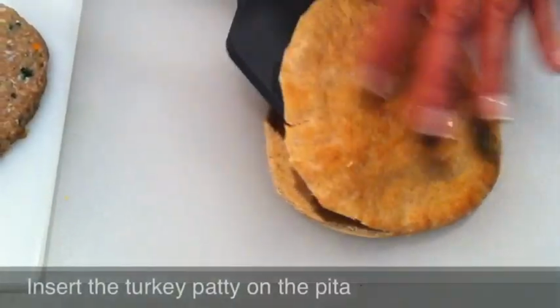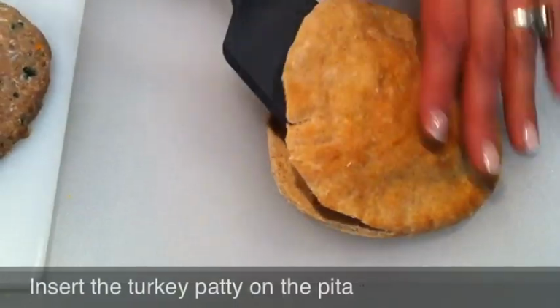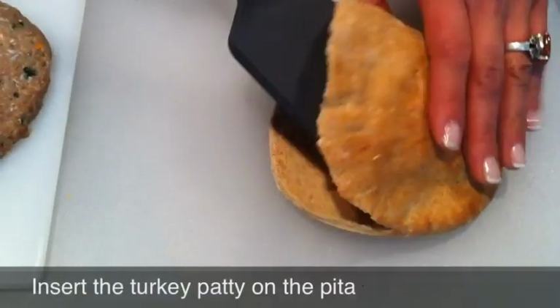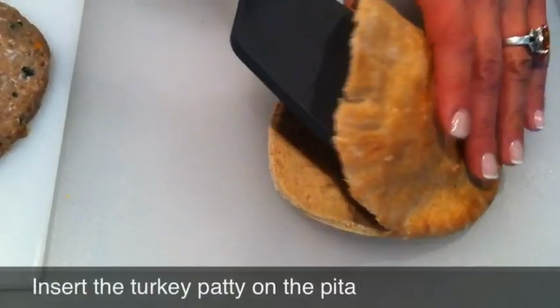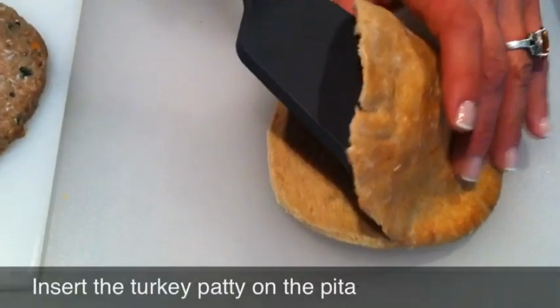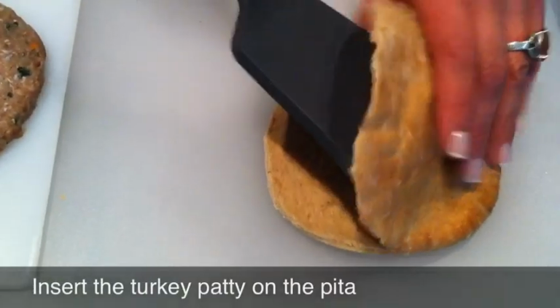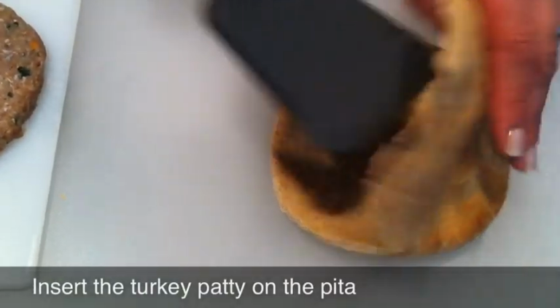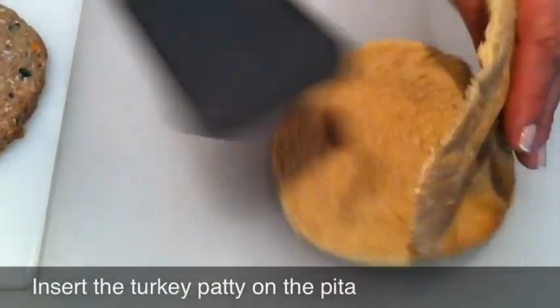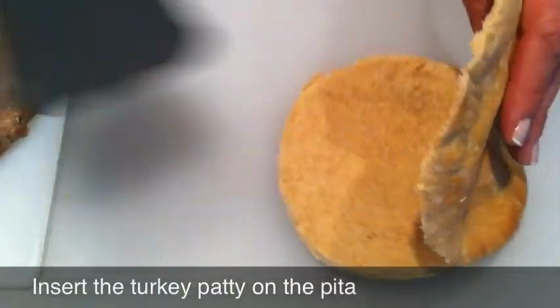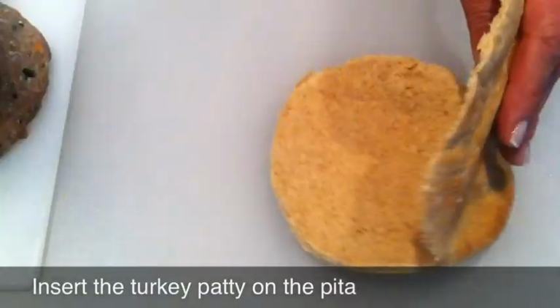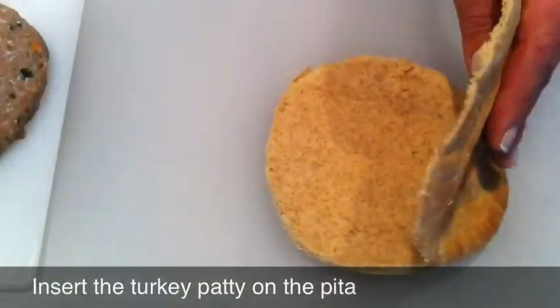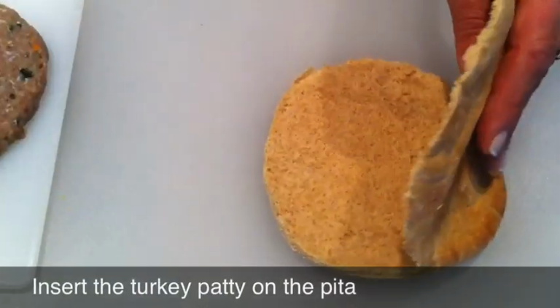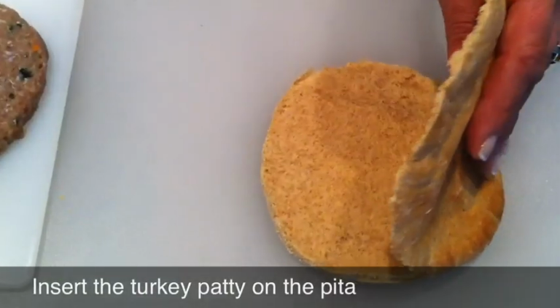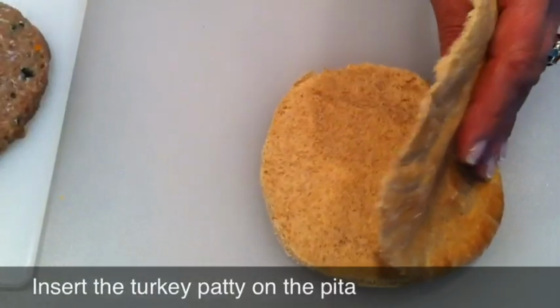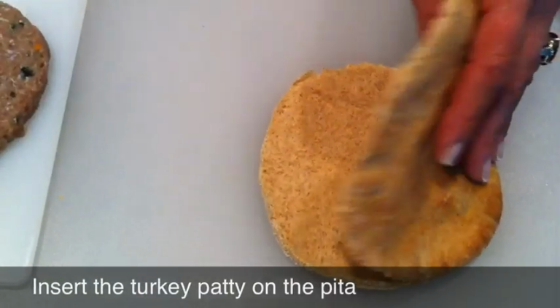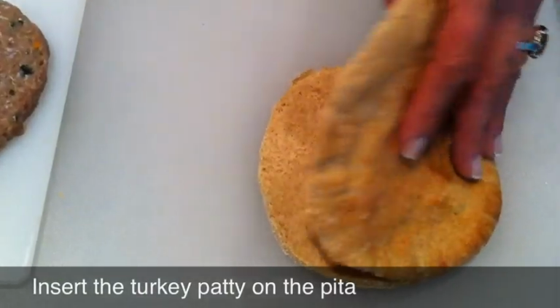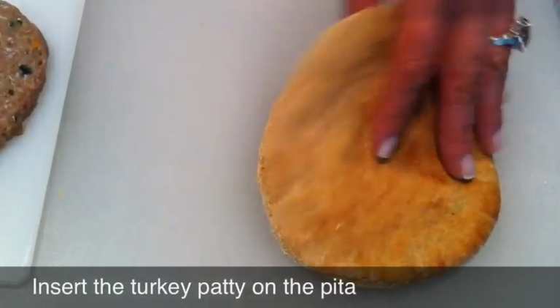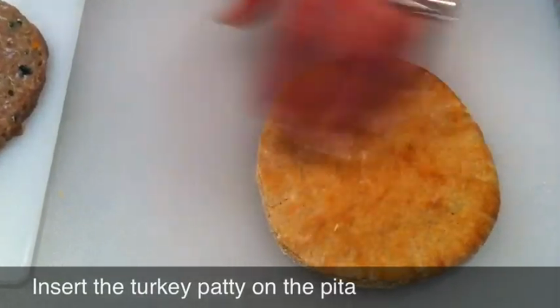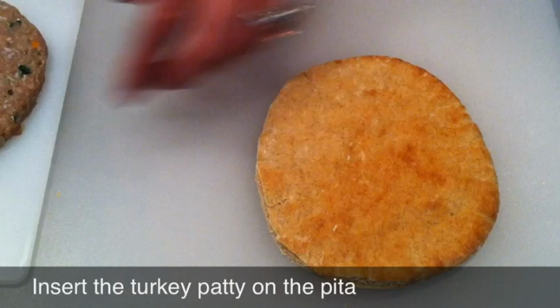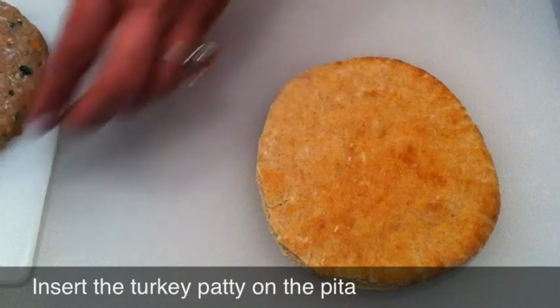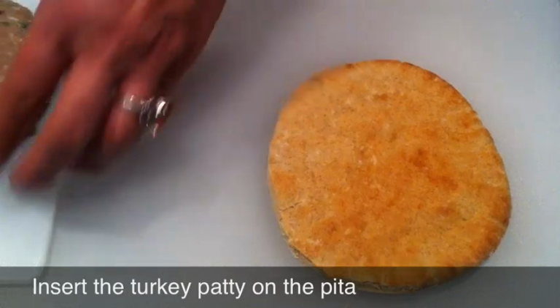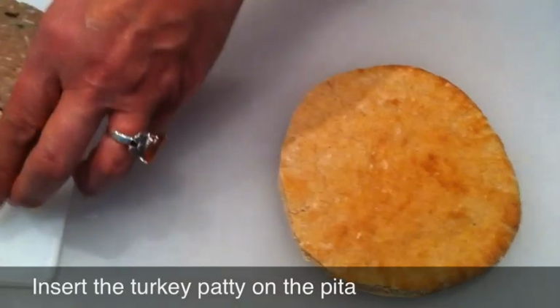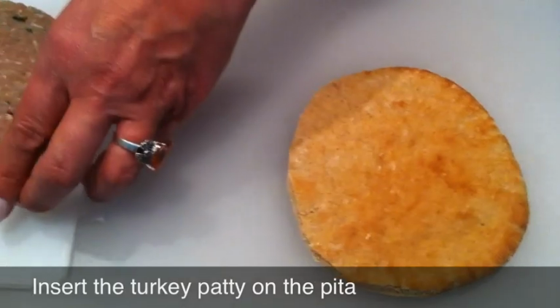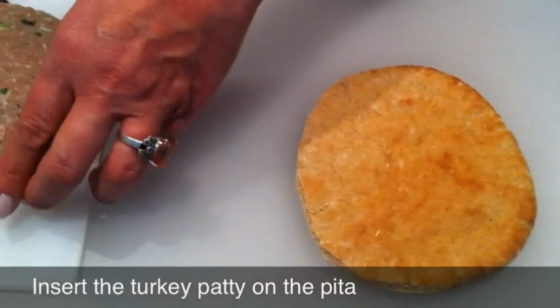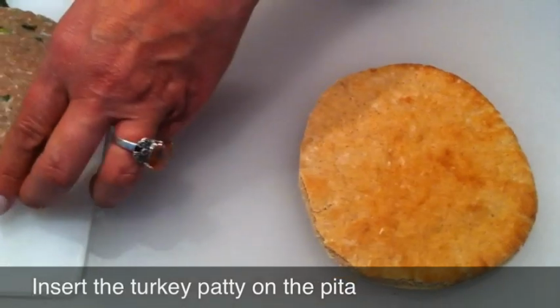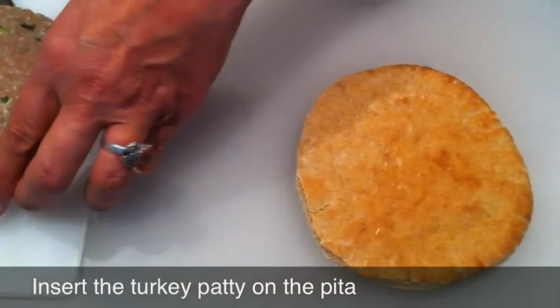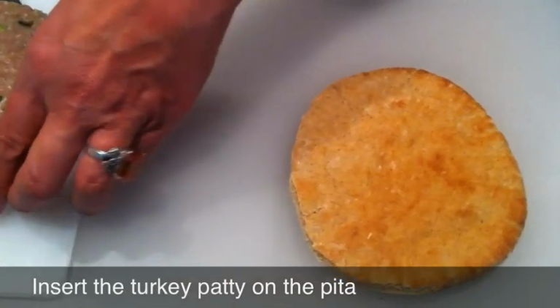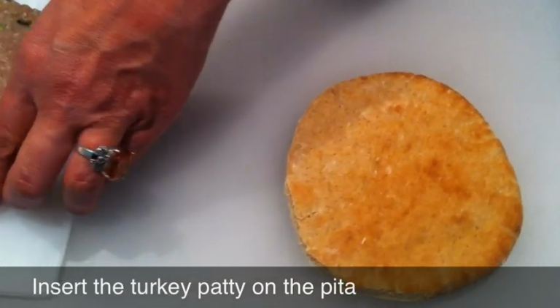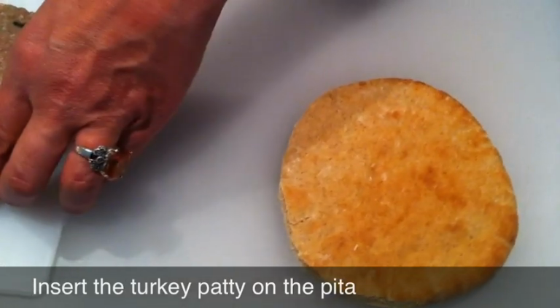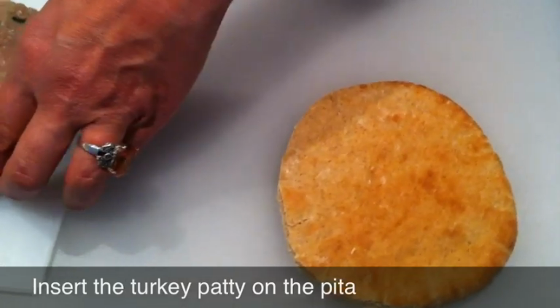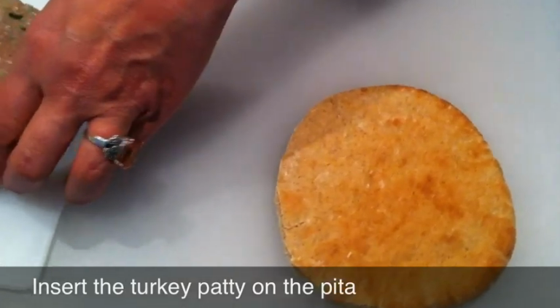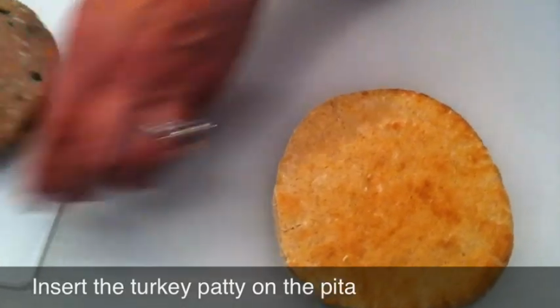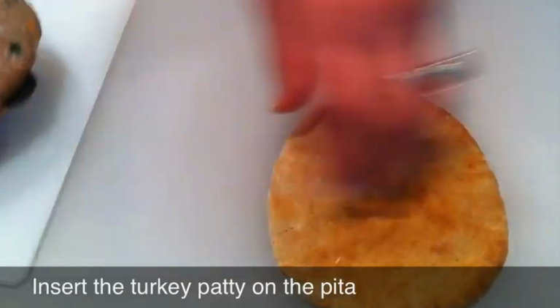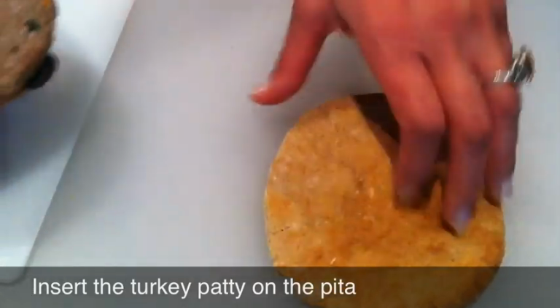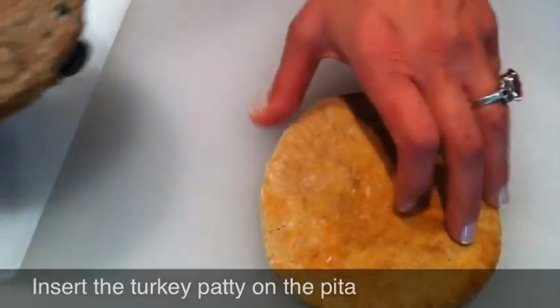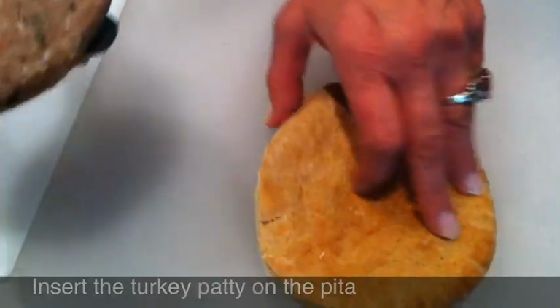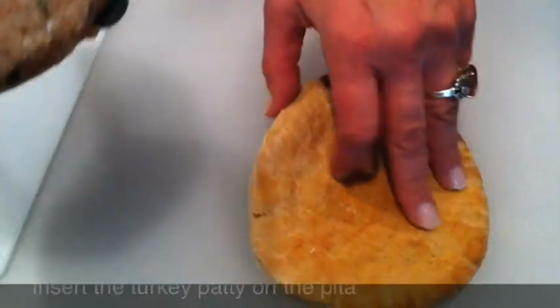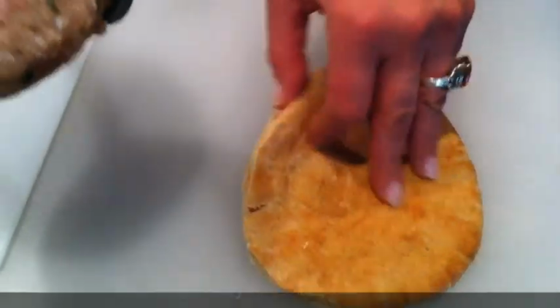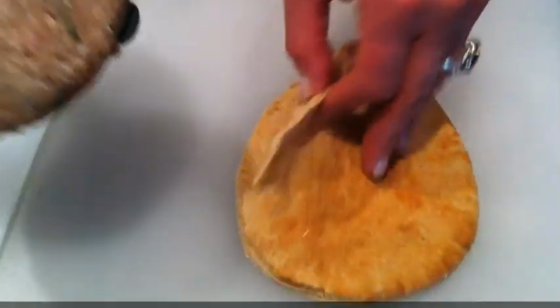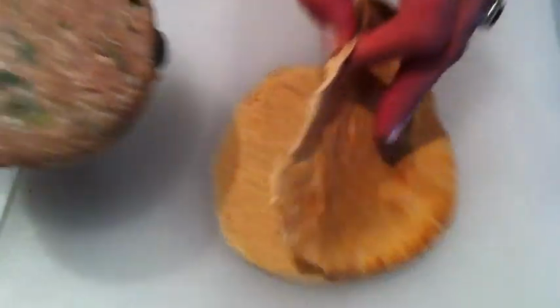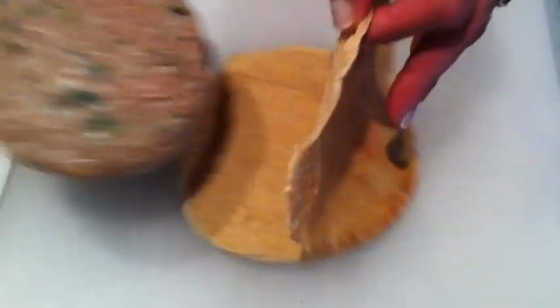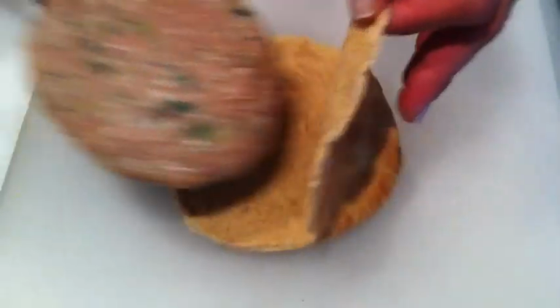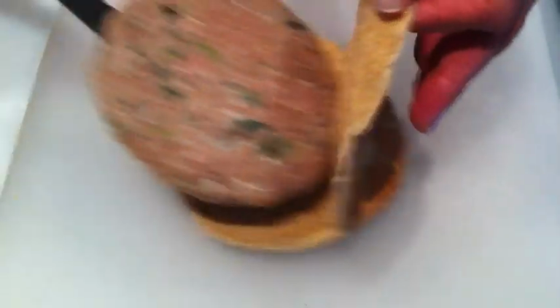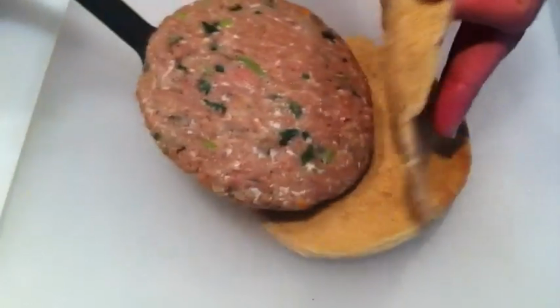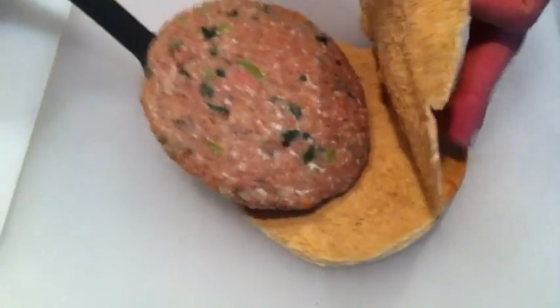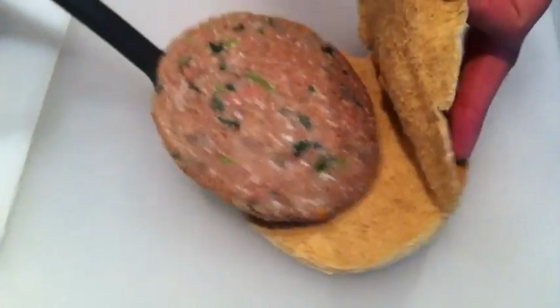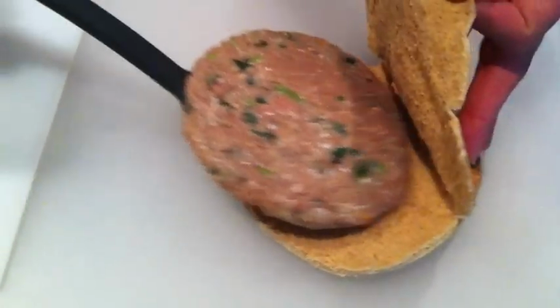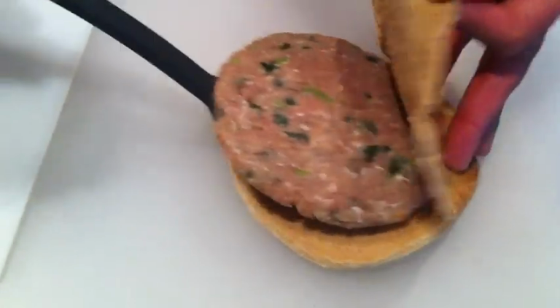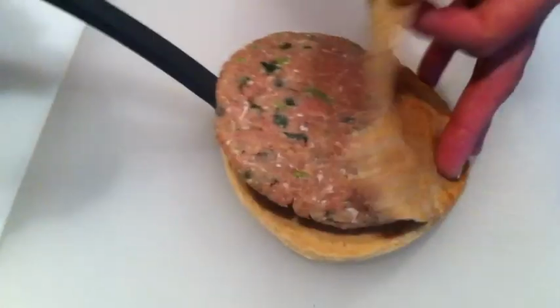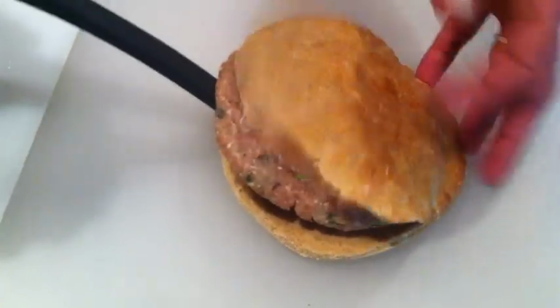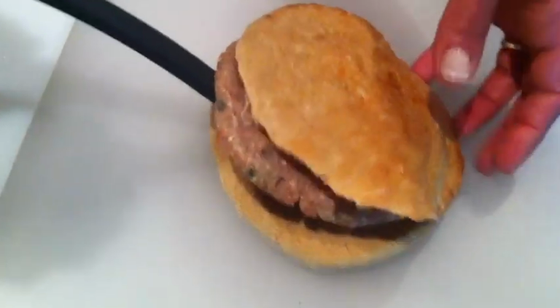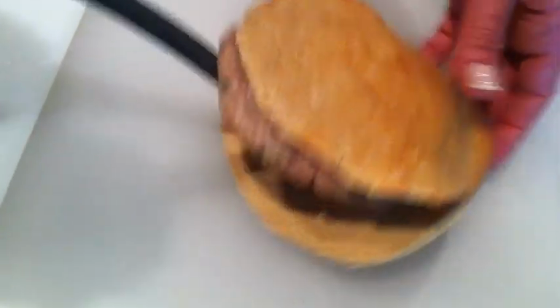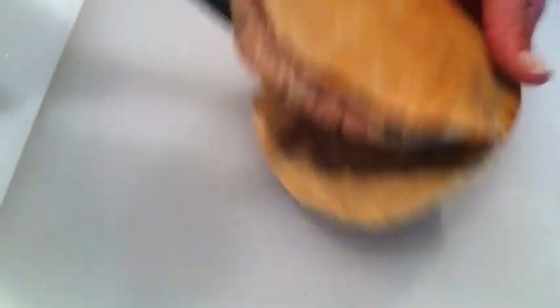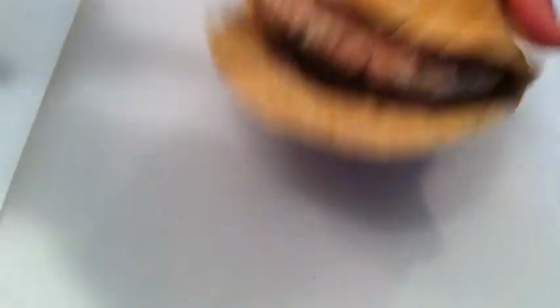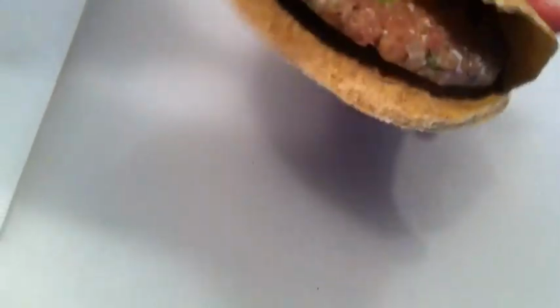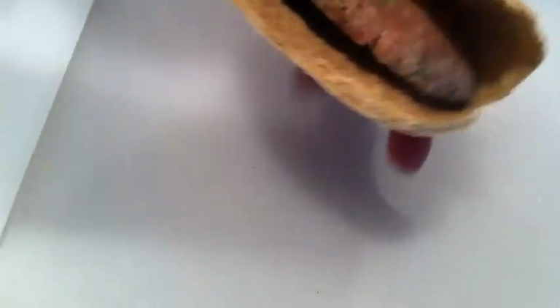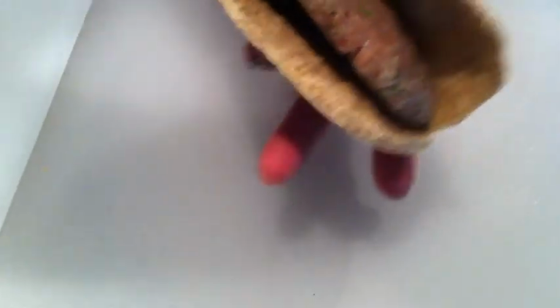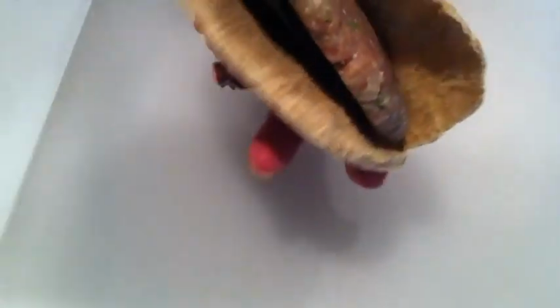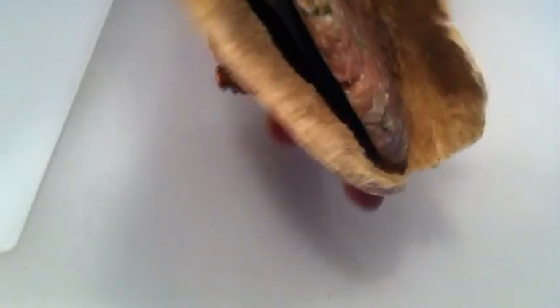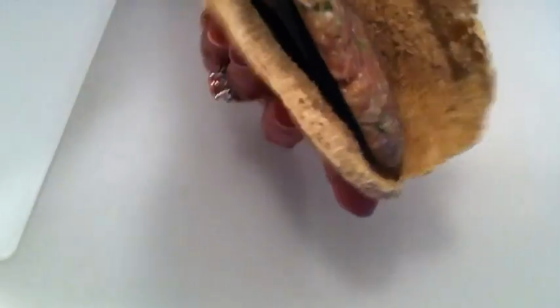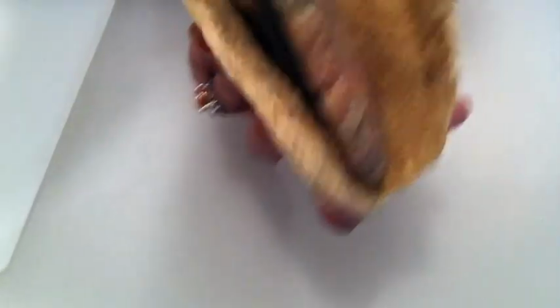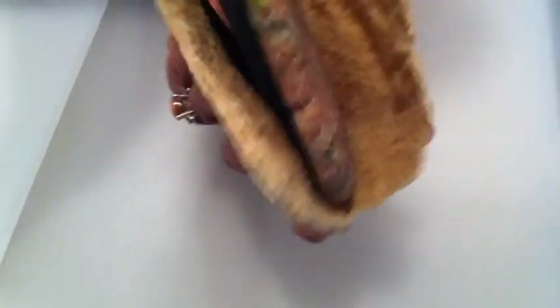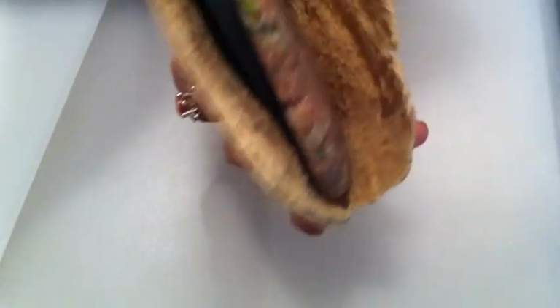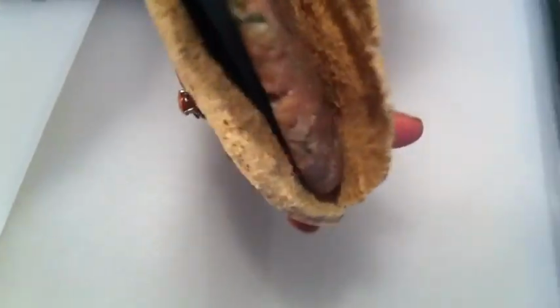Once you open your bread, you're going to take your patty and insert it in.